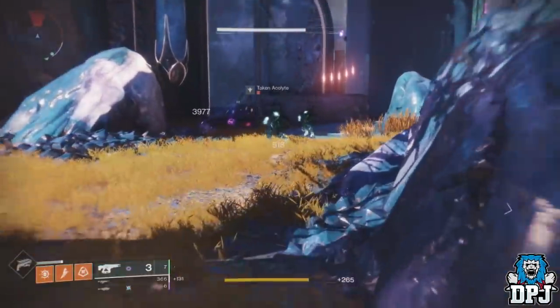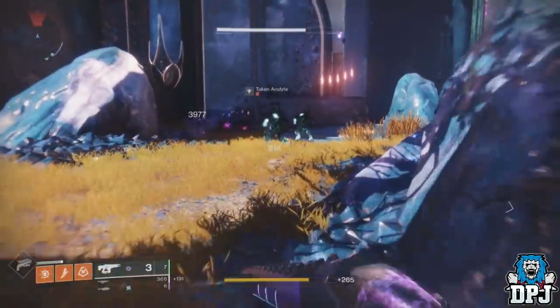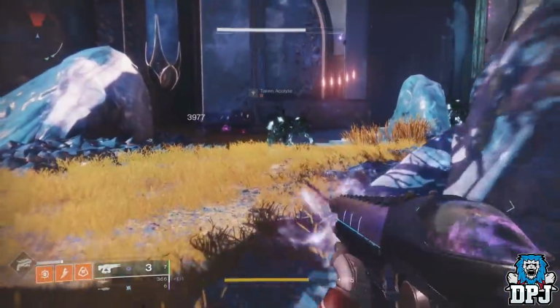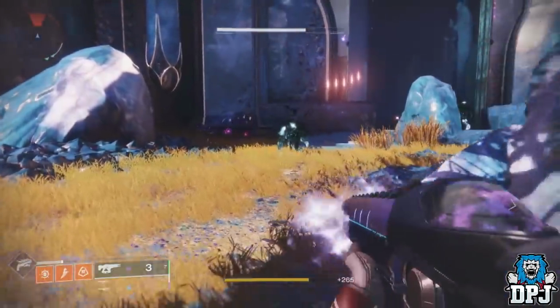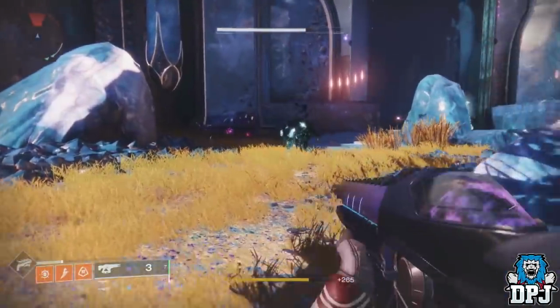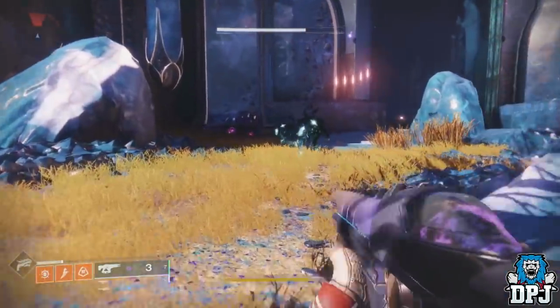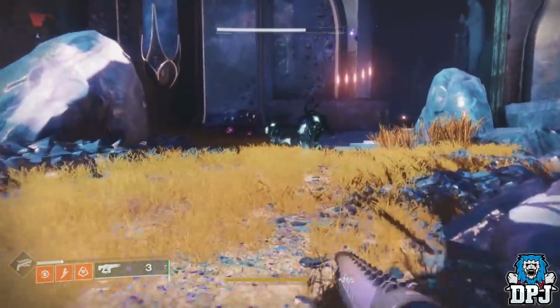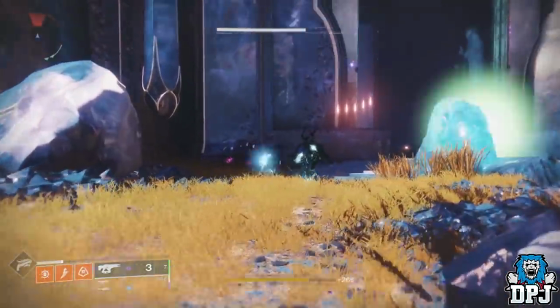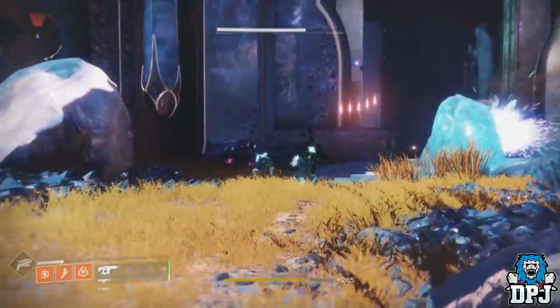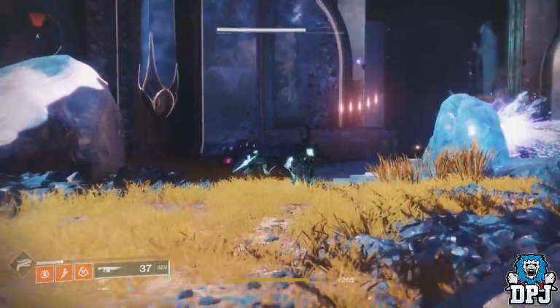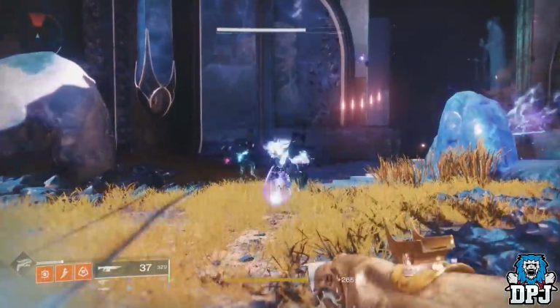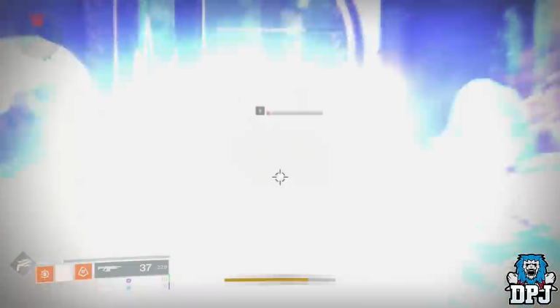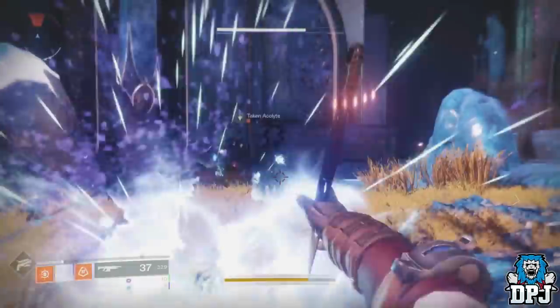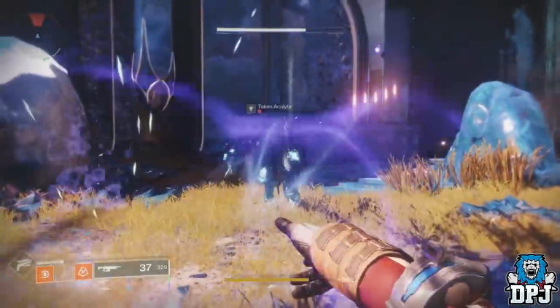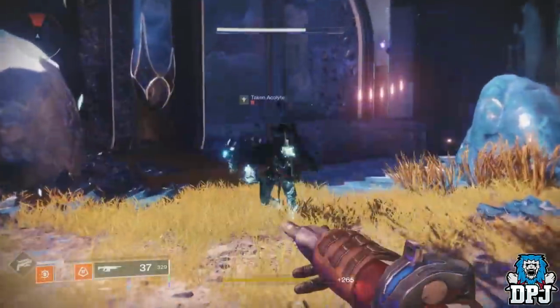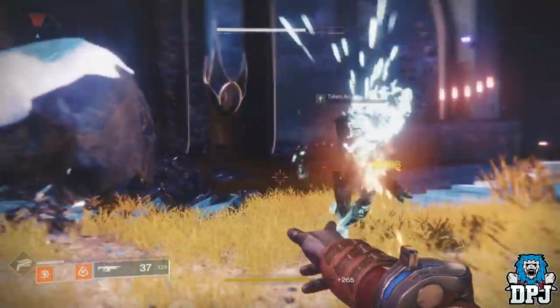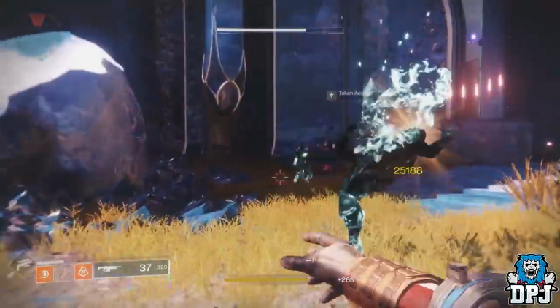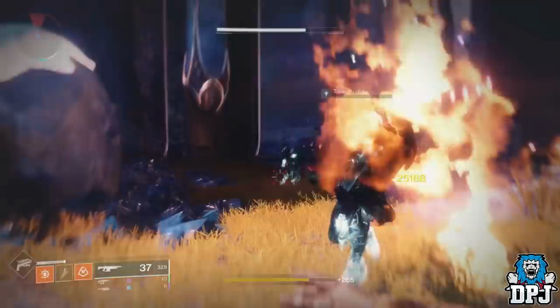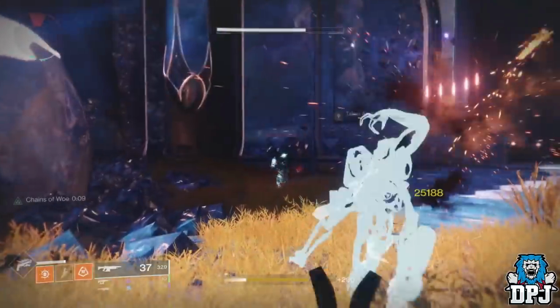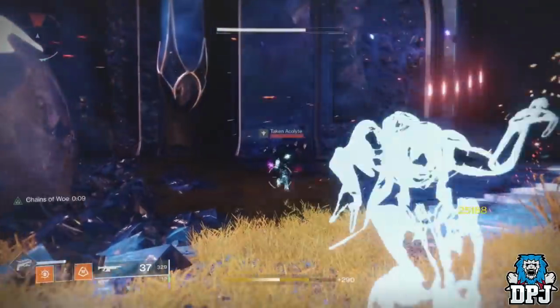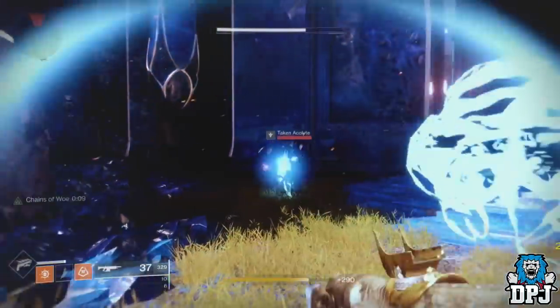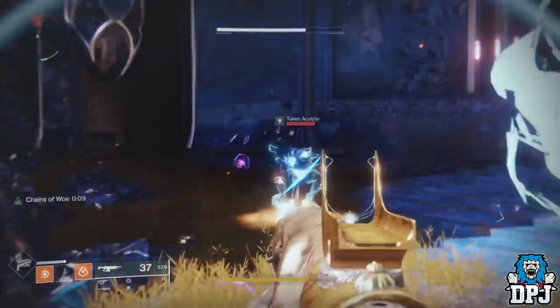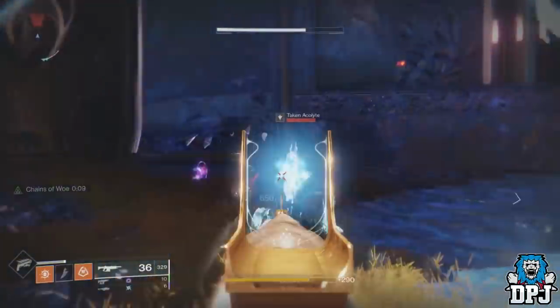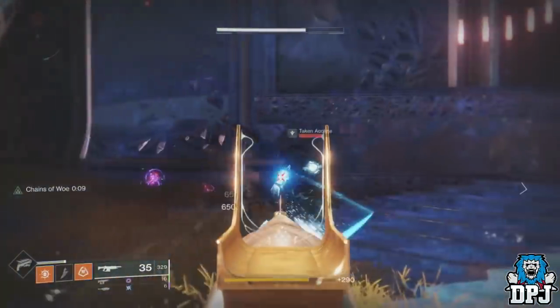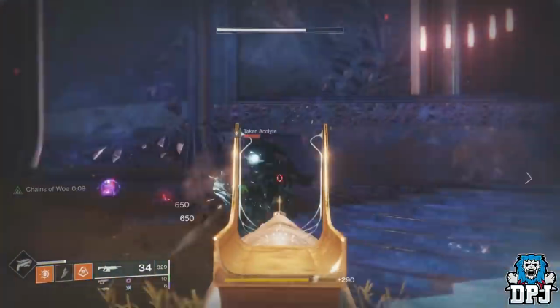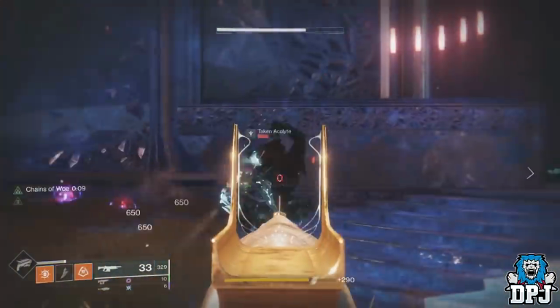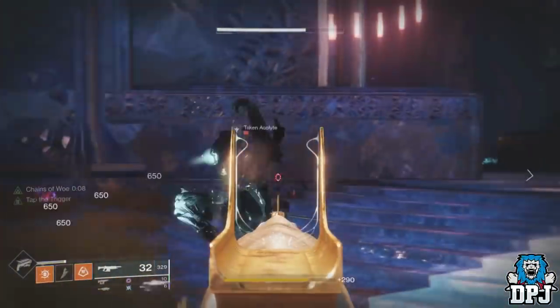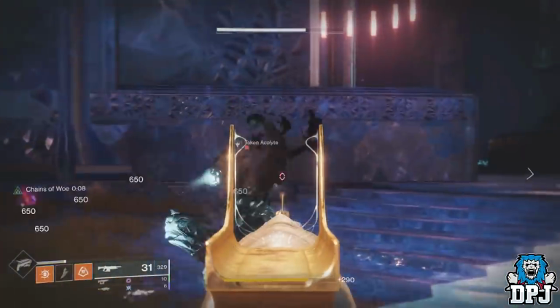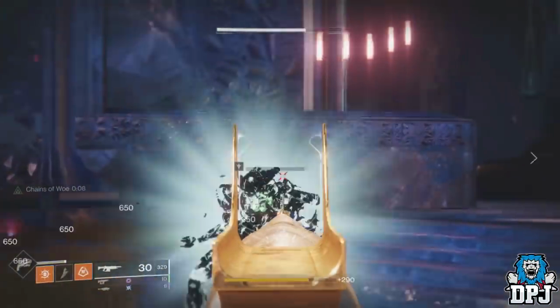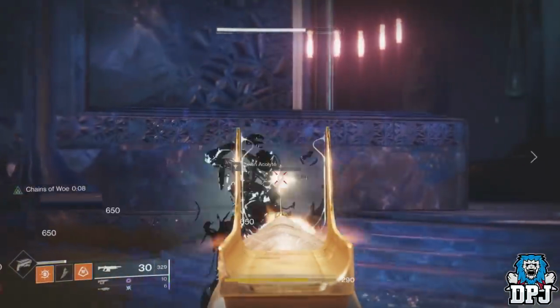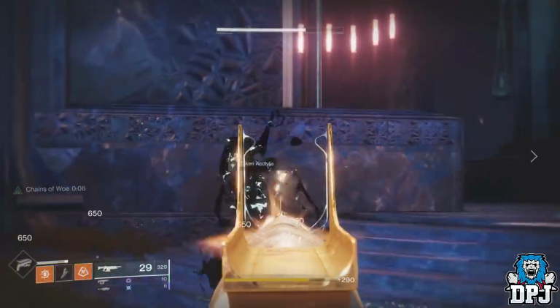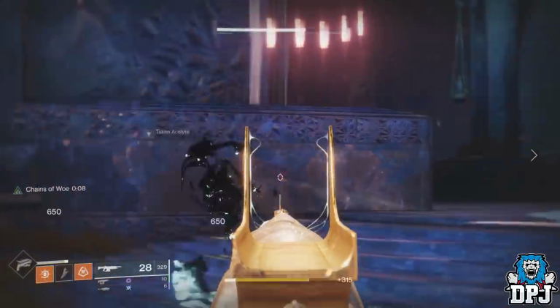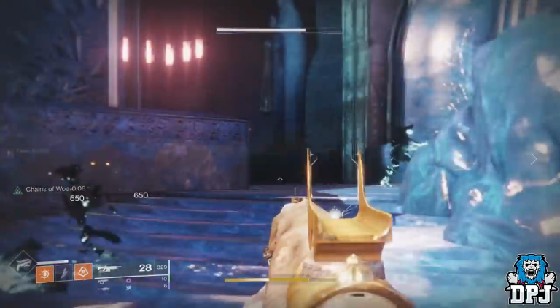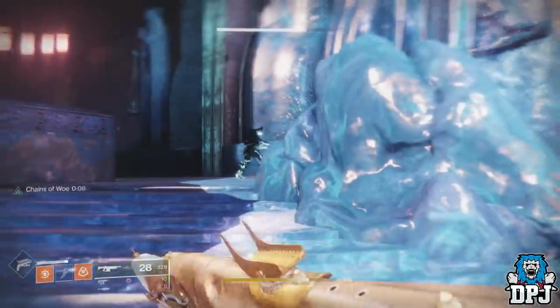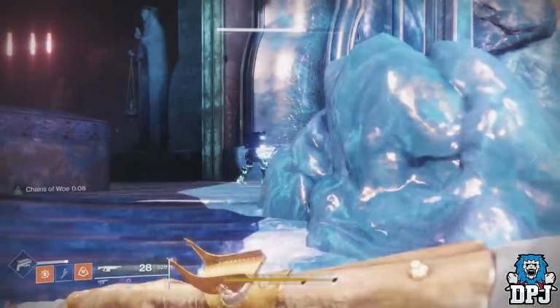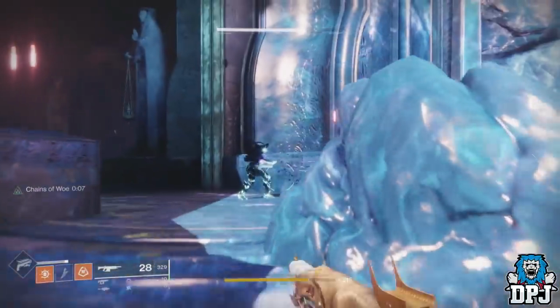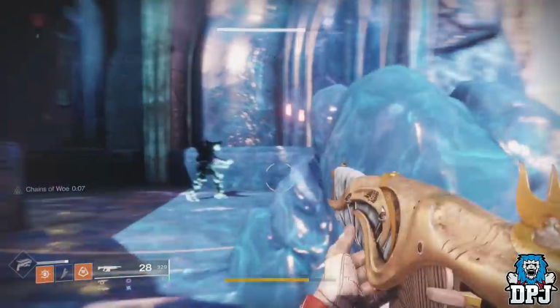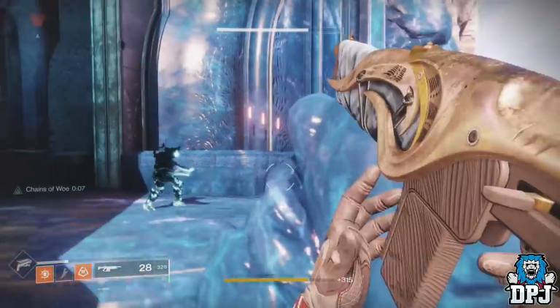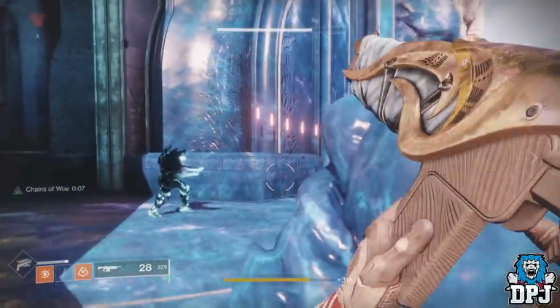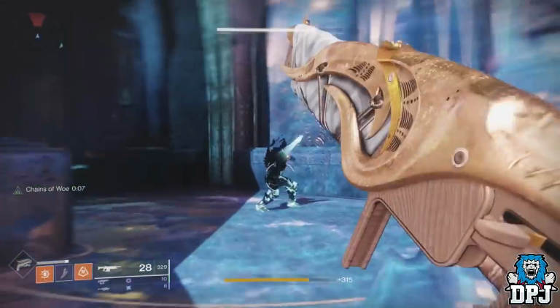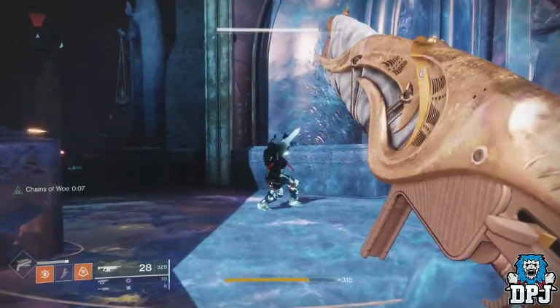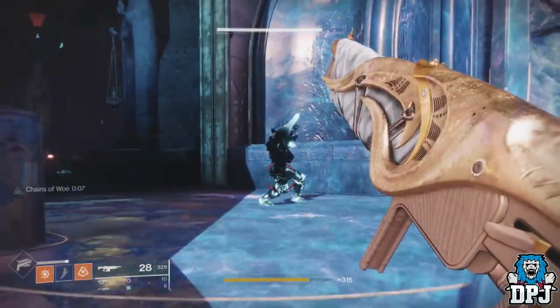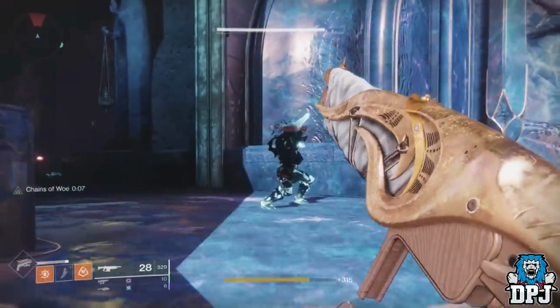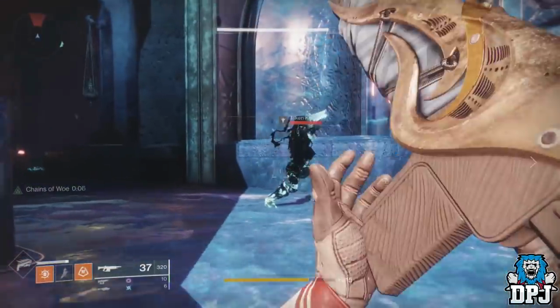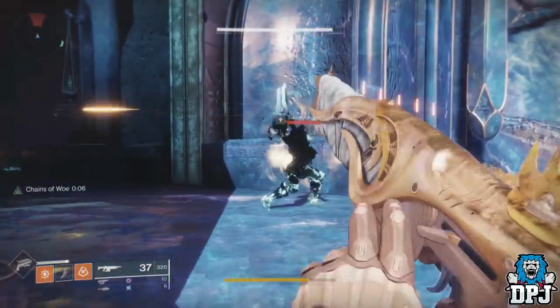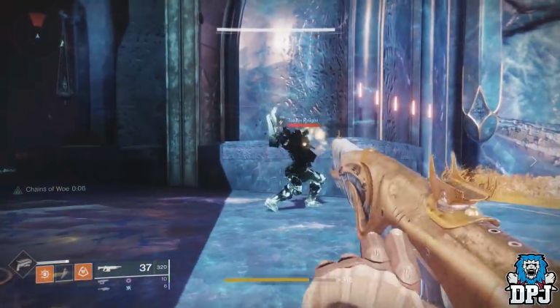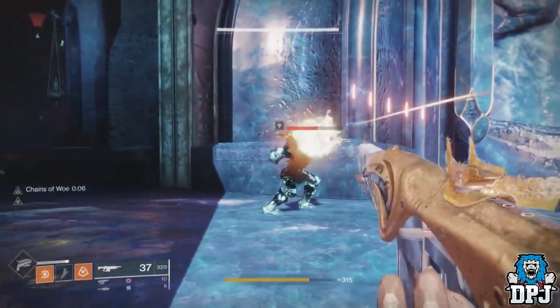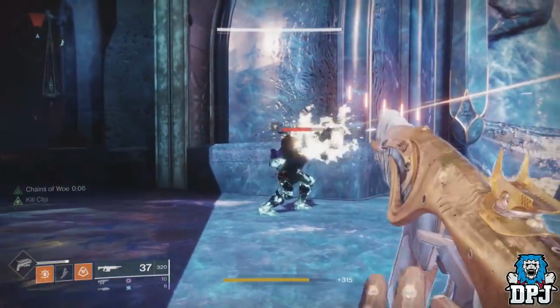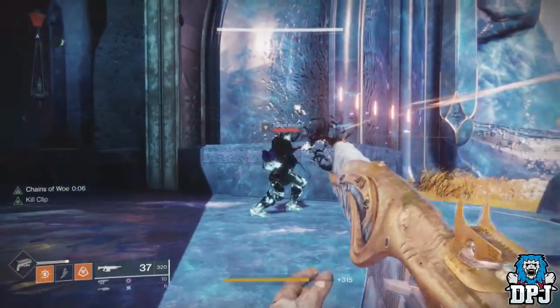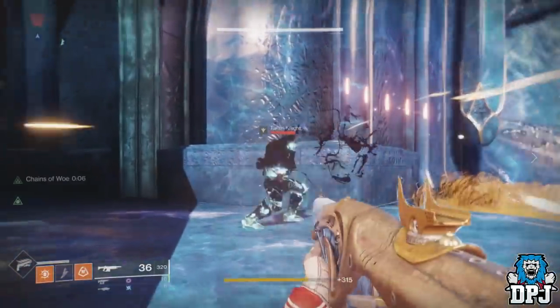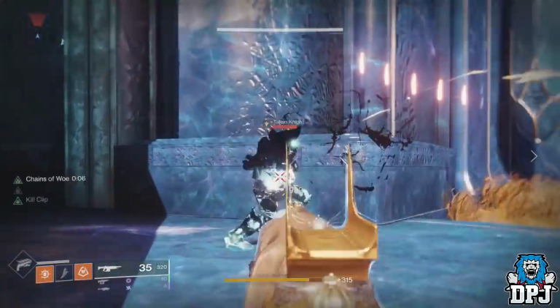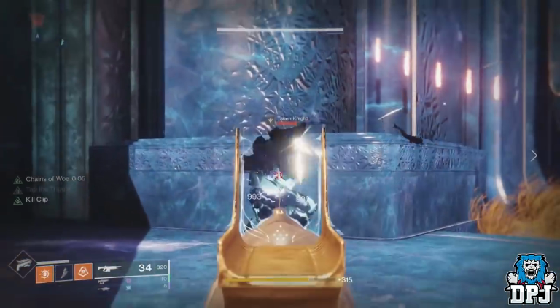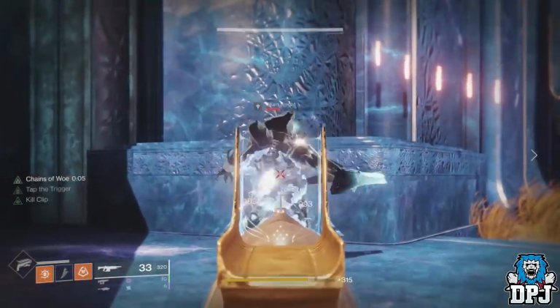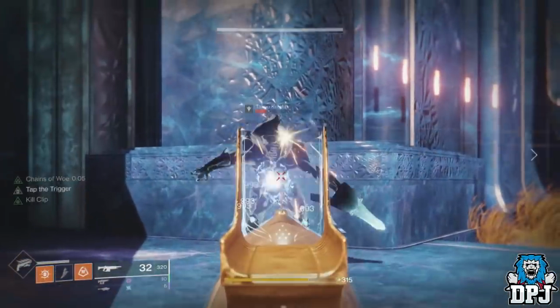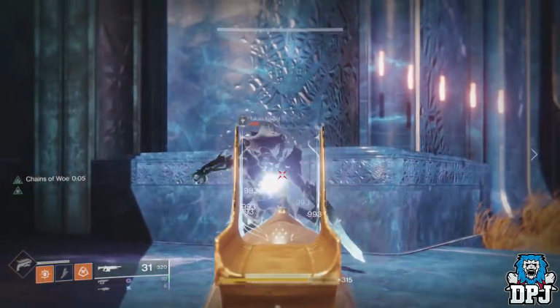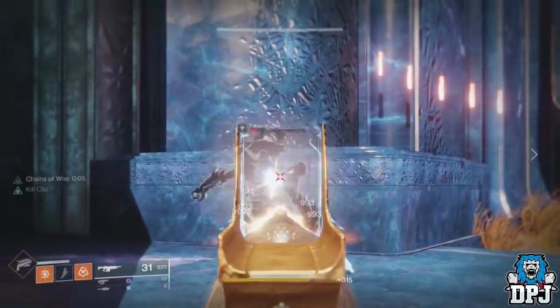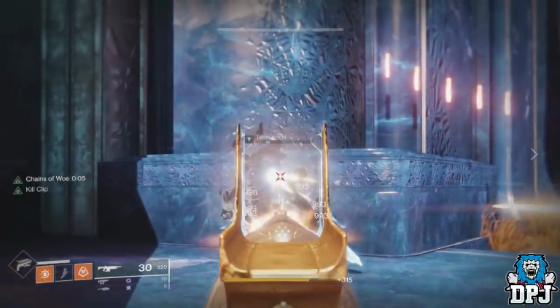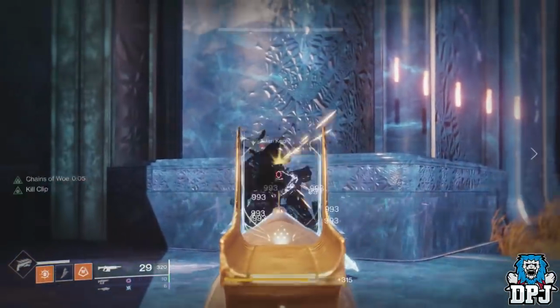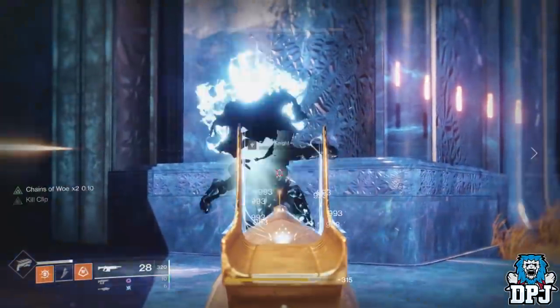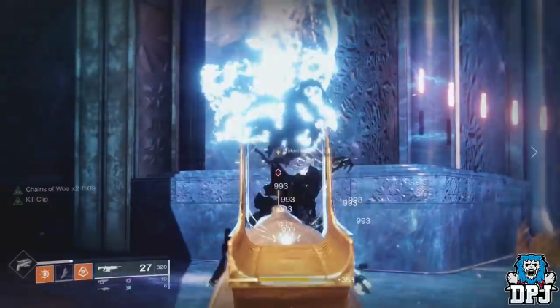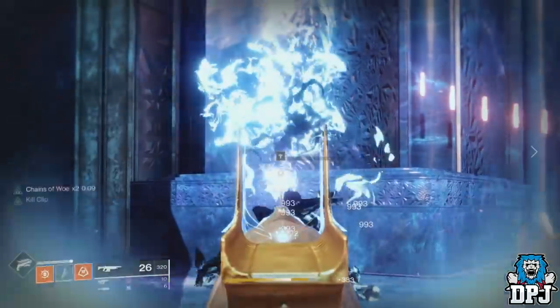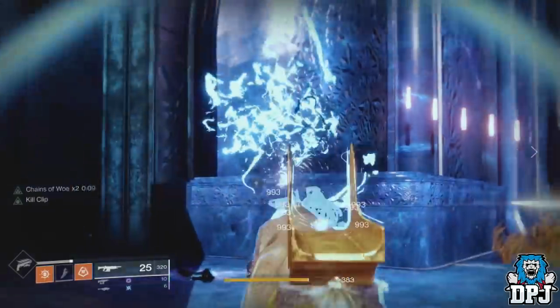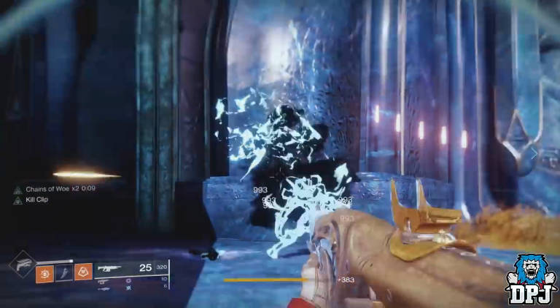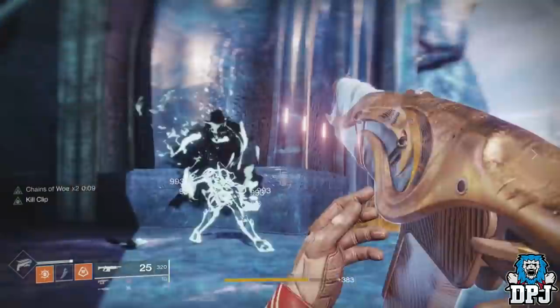You need a fireteam of 3. Load into the Dvillian Mist area in the Dreaming City and head towards the main door which leads to the Blinding Well.